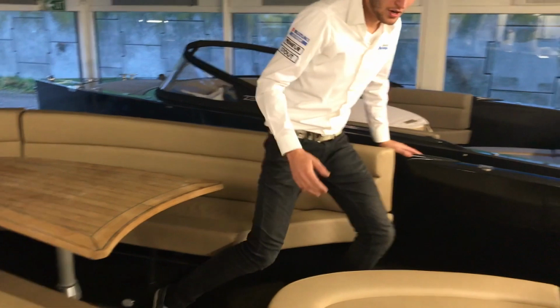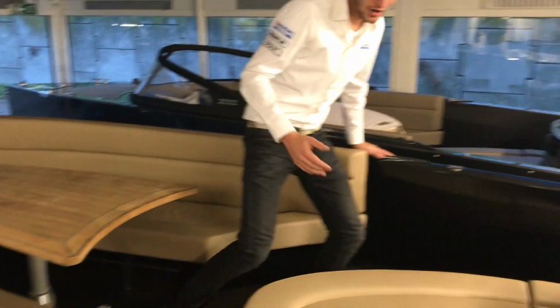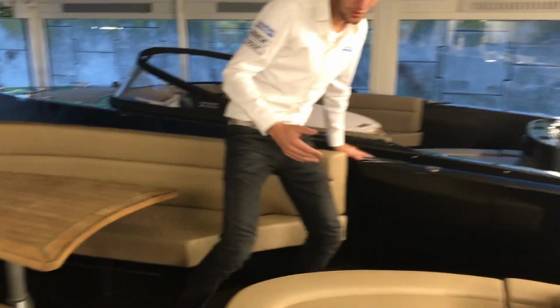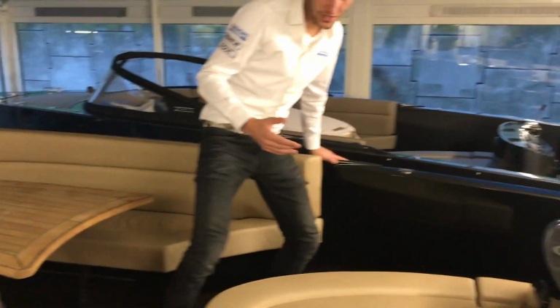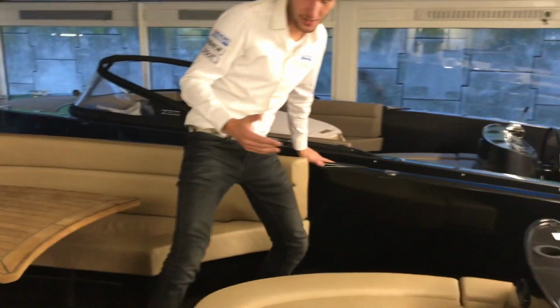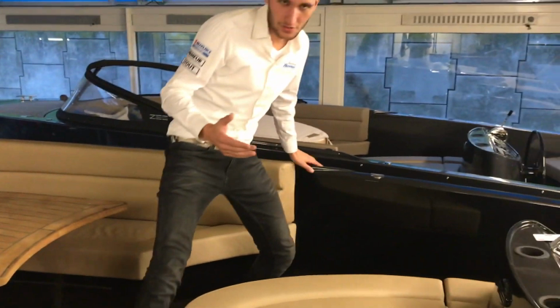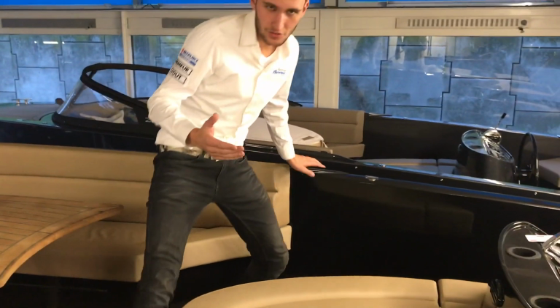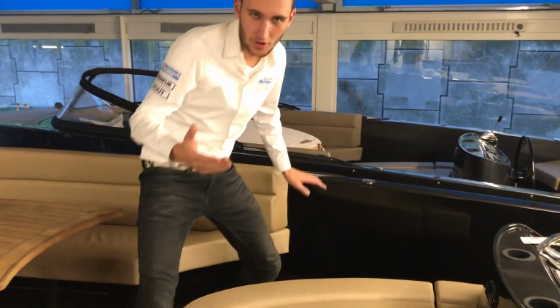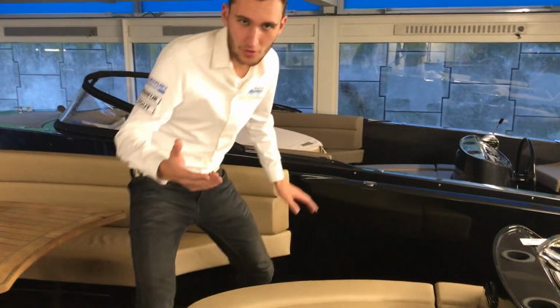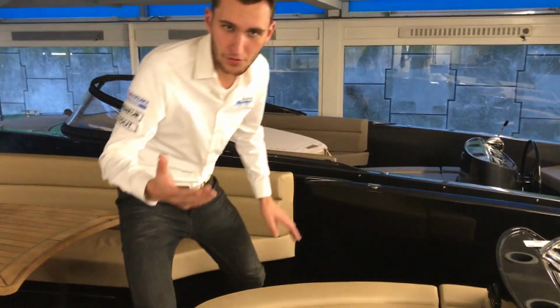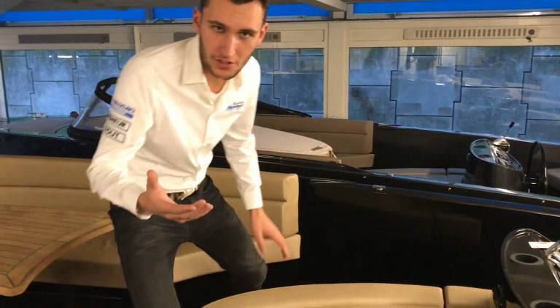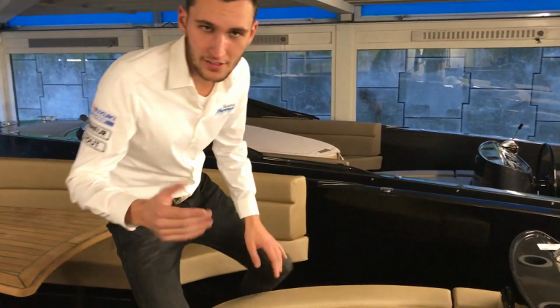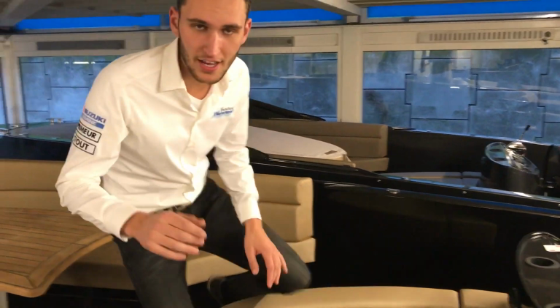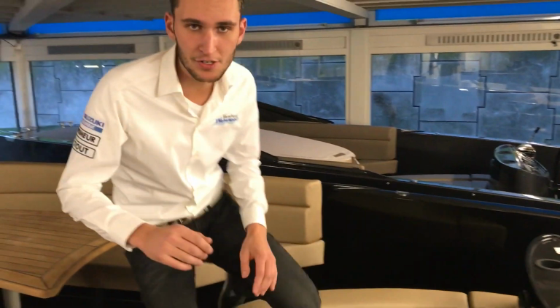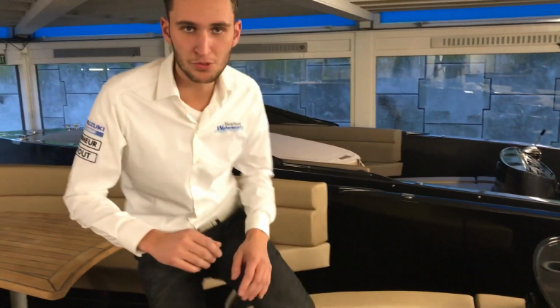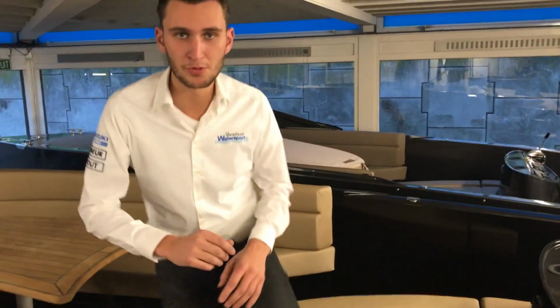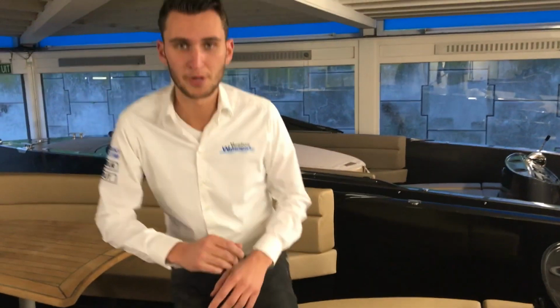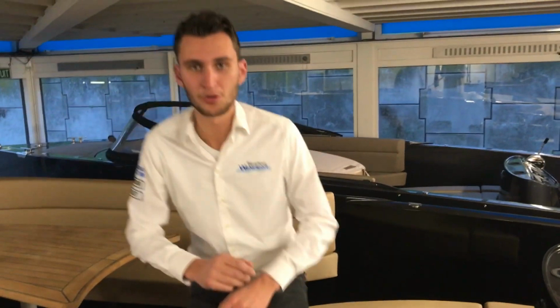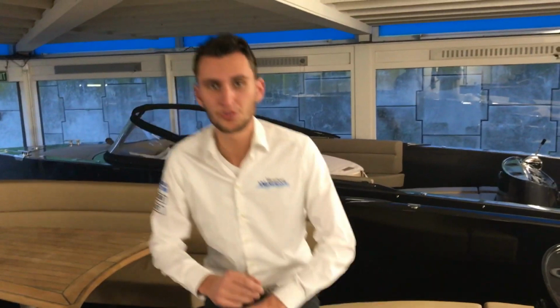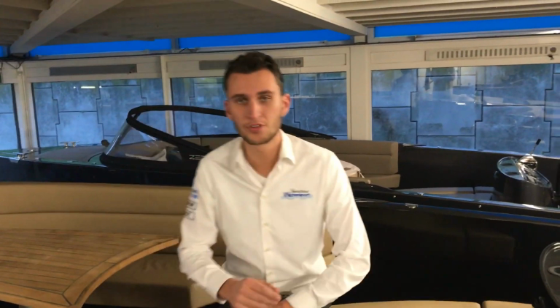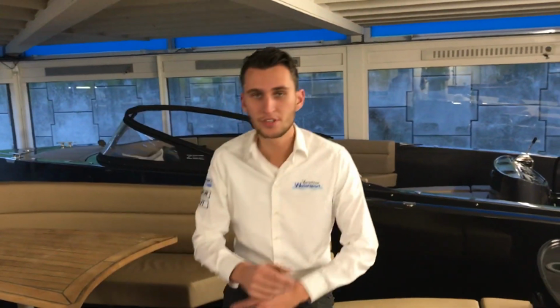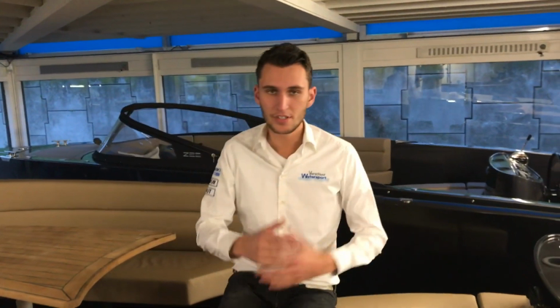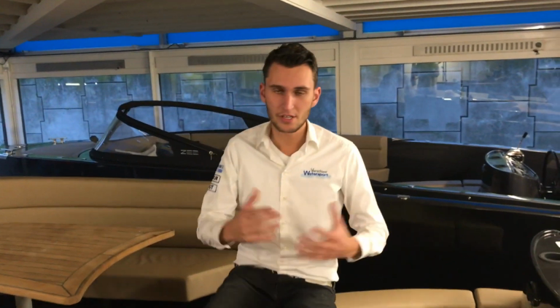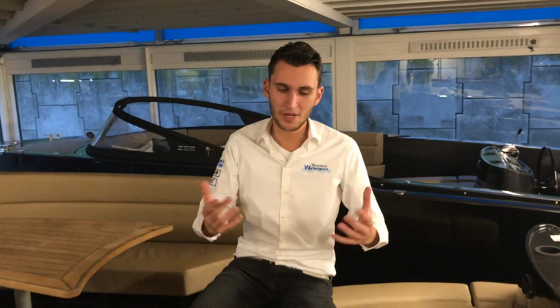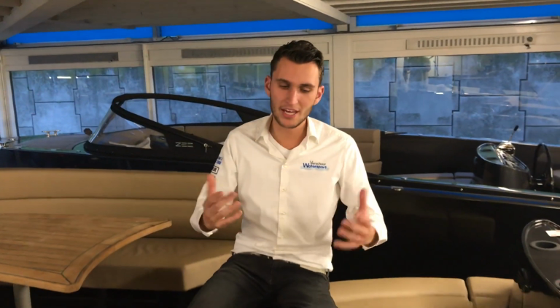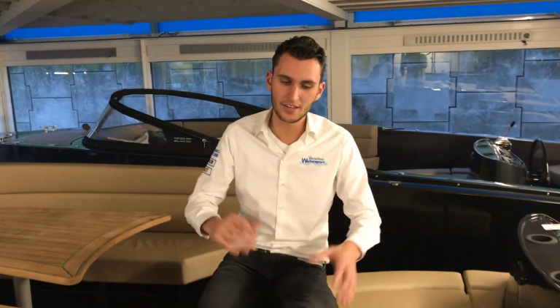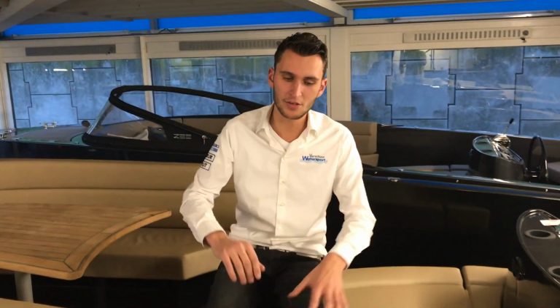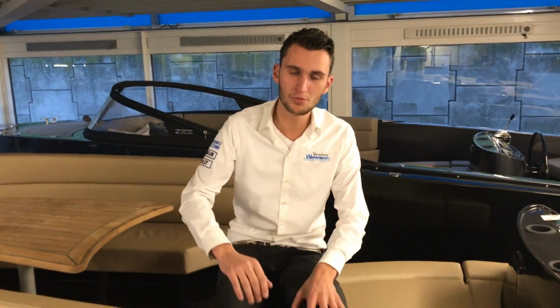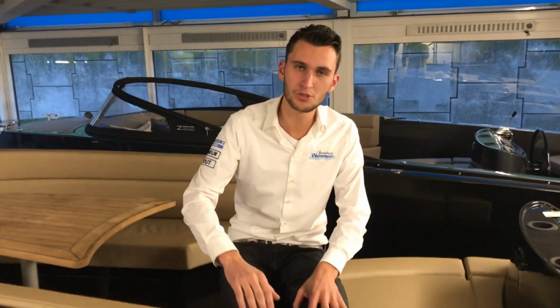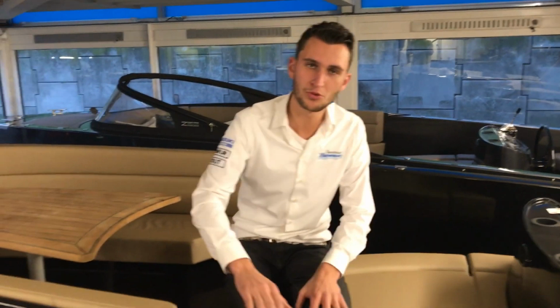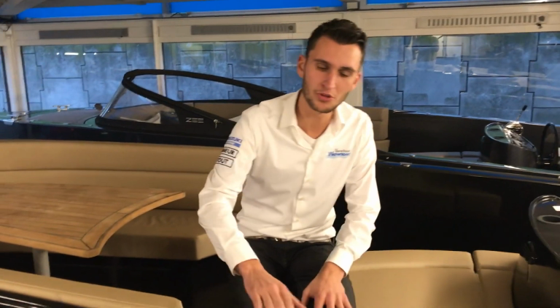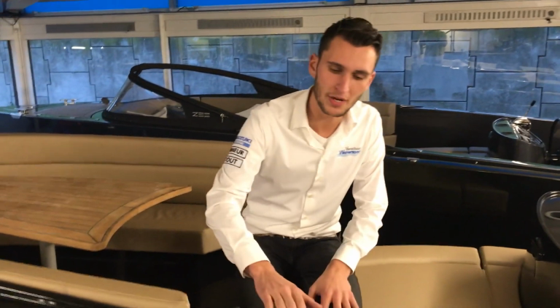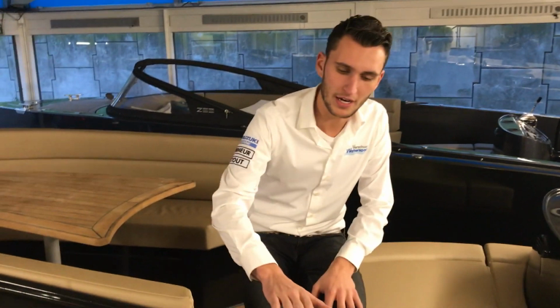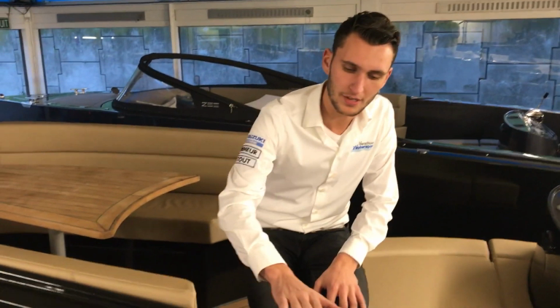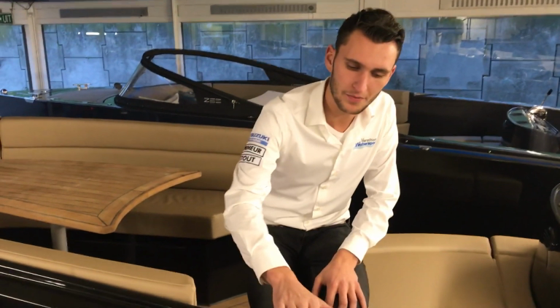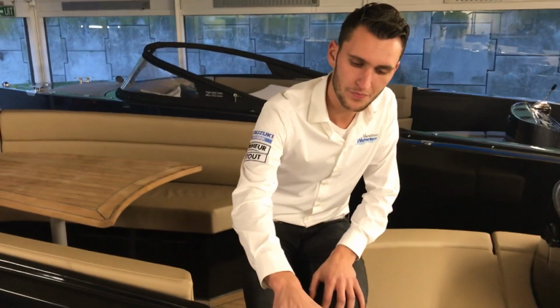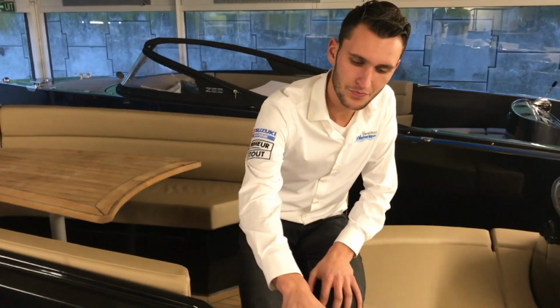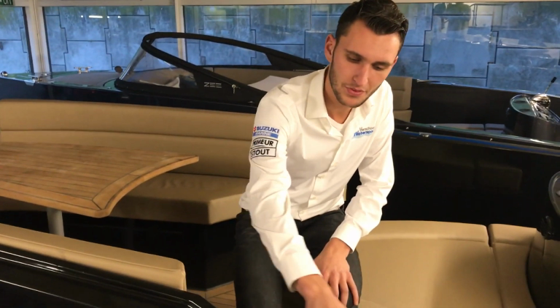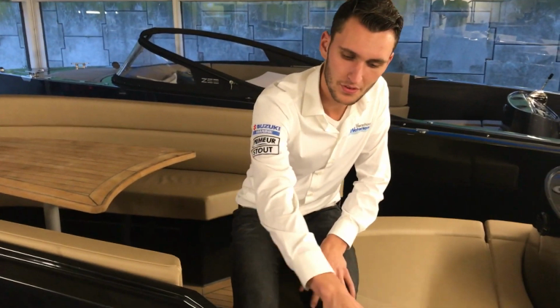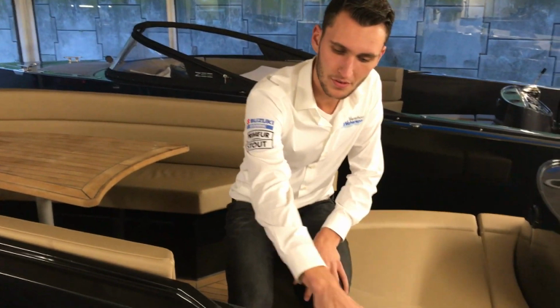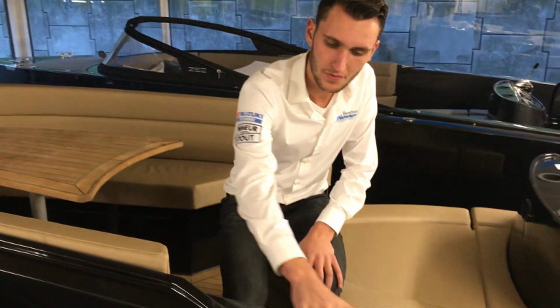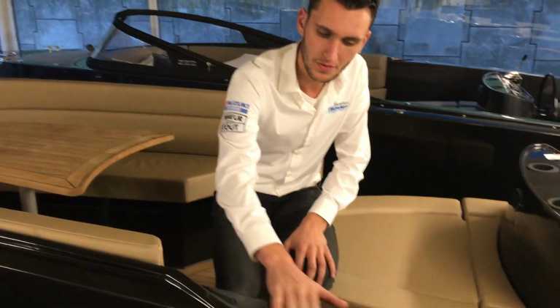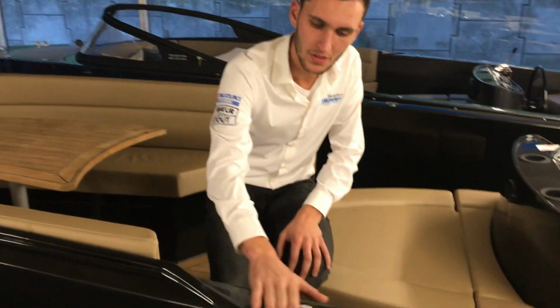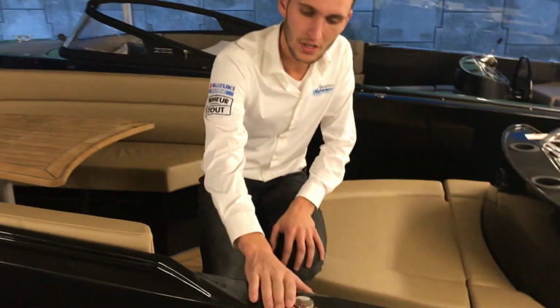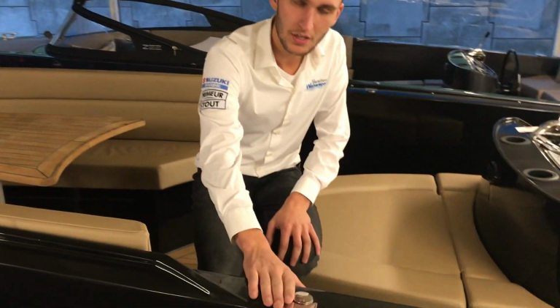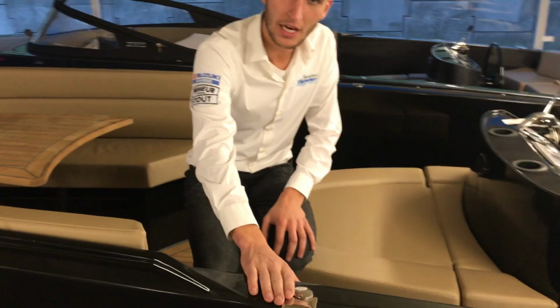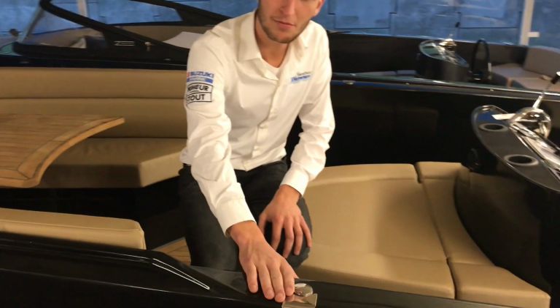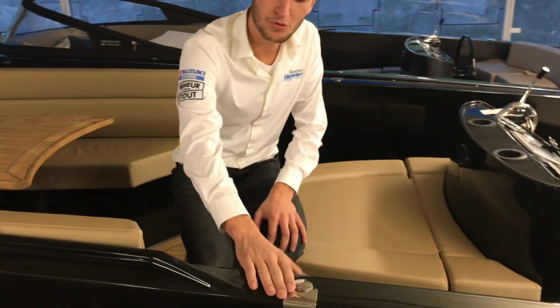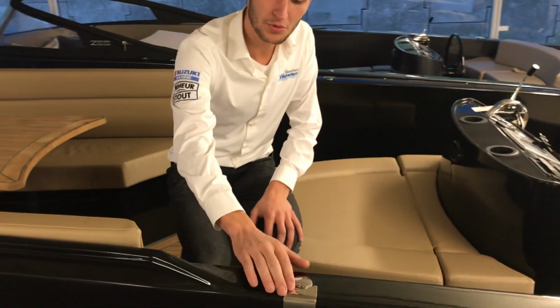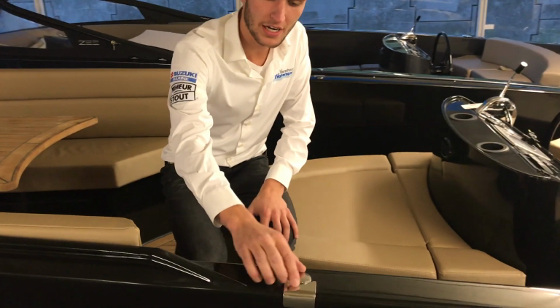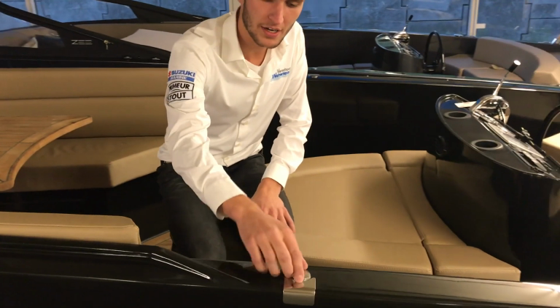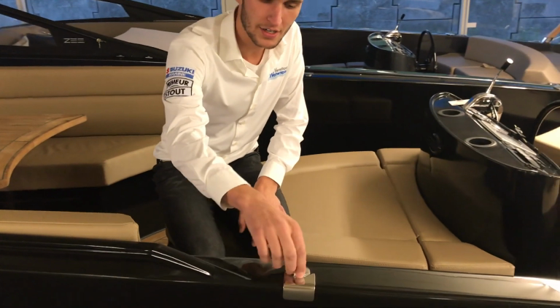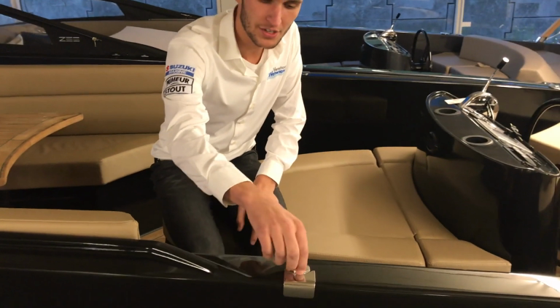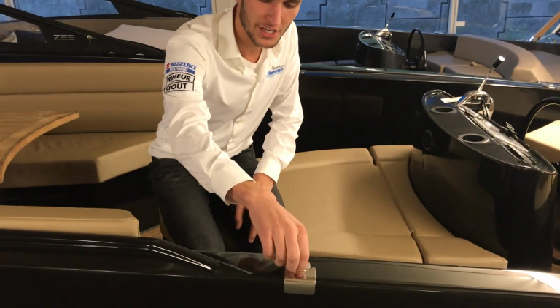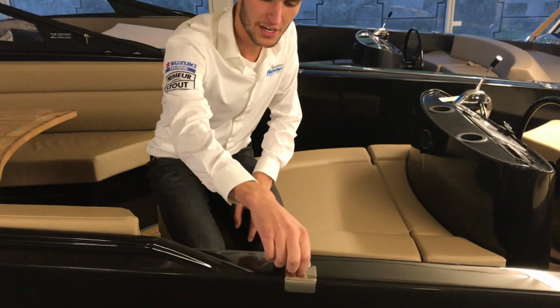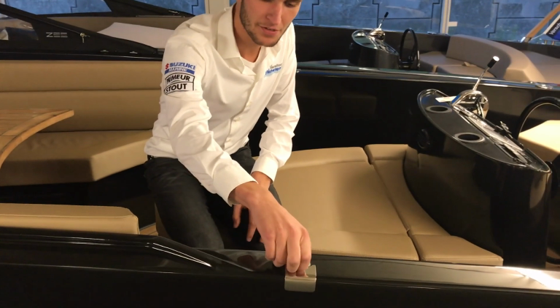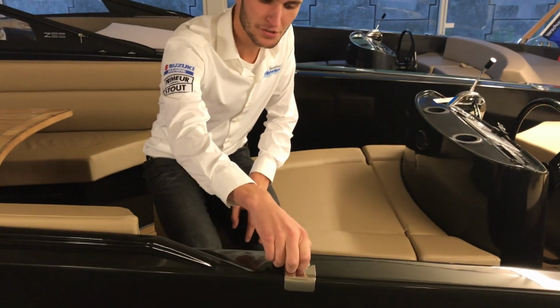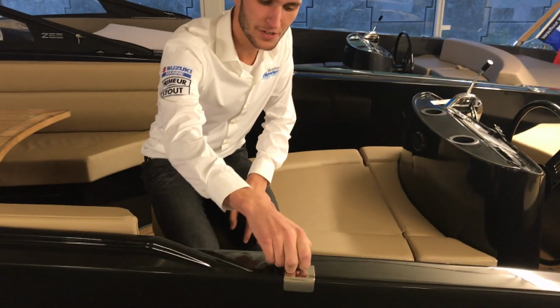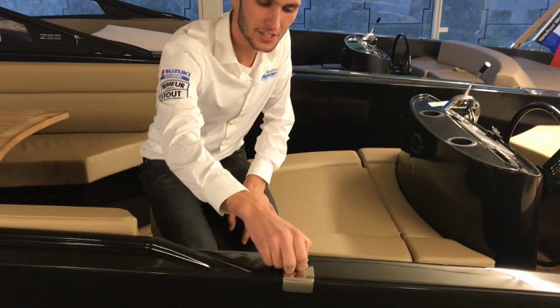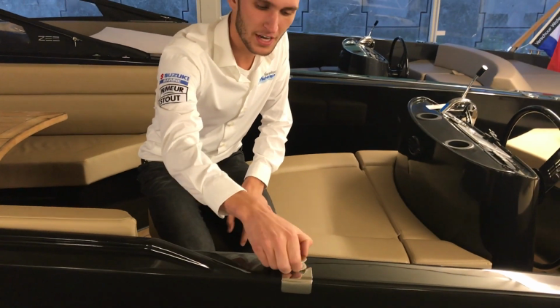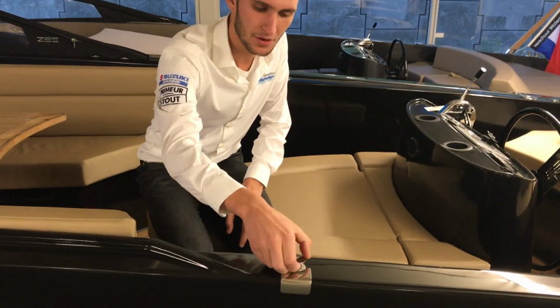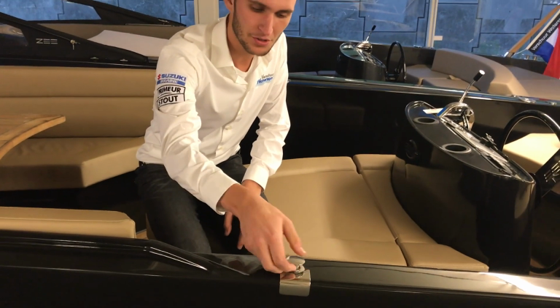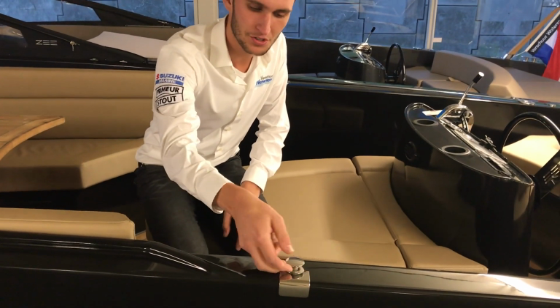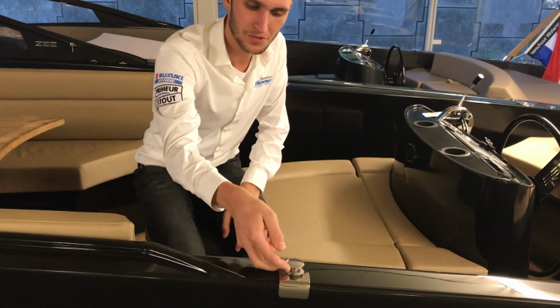There are also a lot of details on the boat which are really unique. Look at these stainless steel (RVS) fender holders.